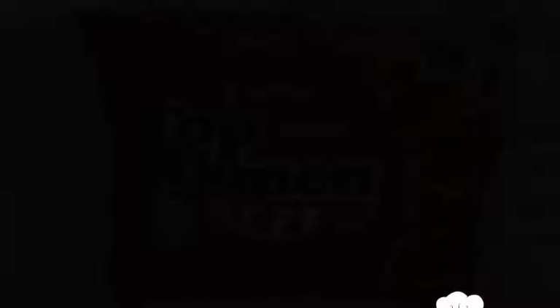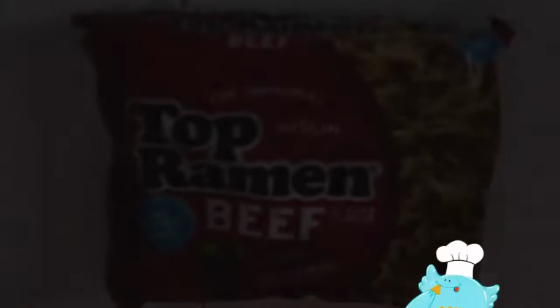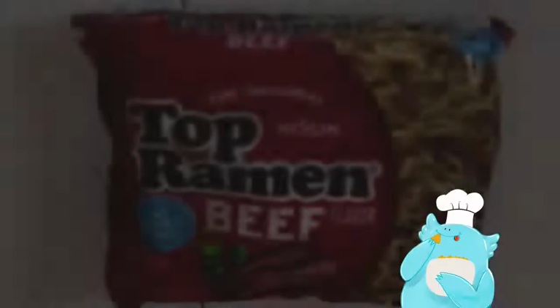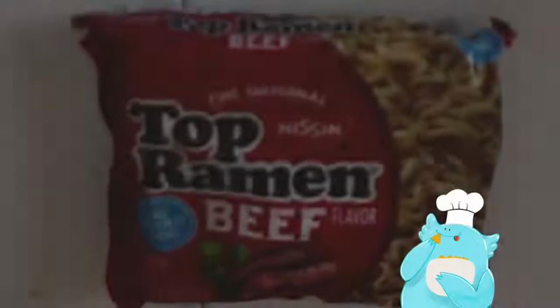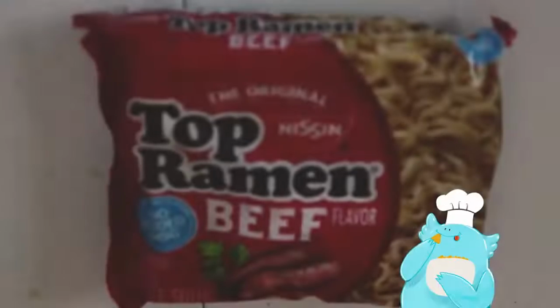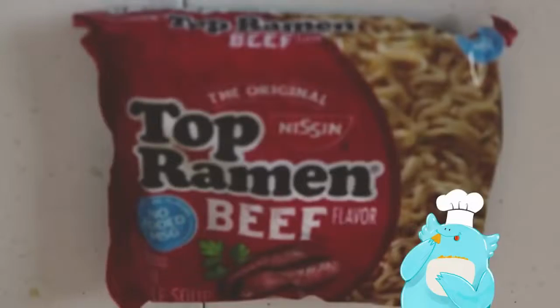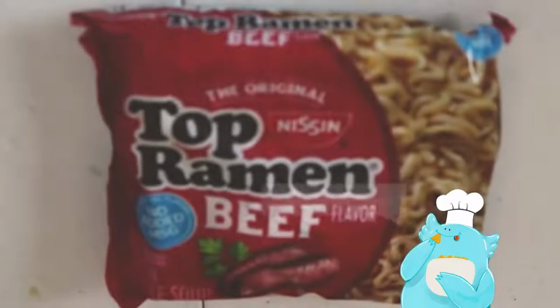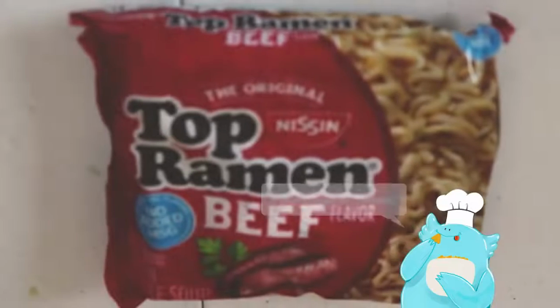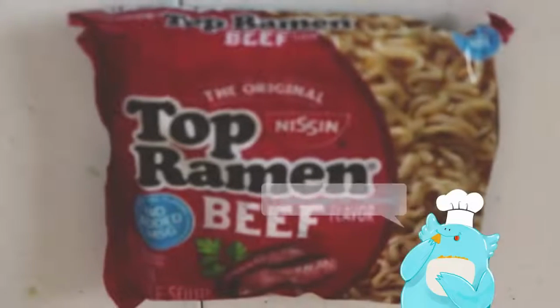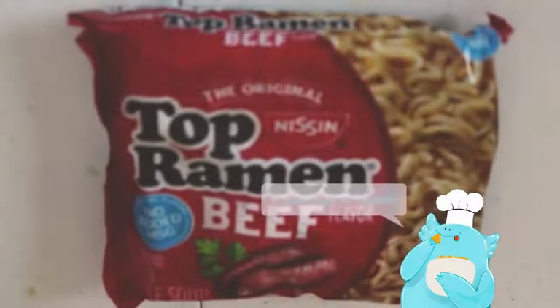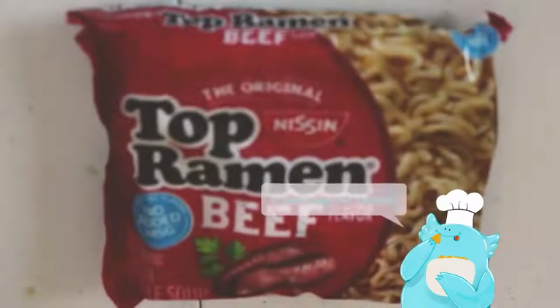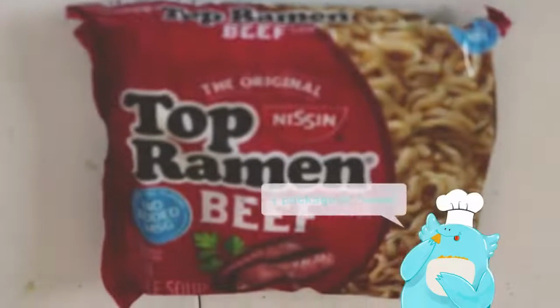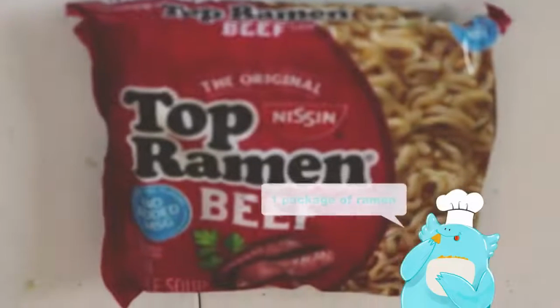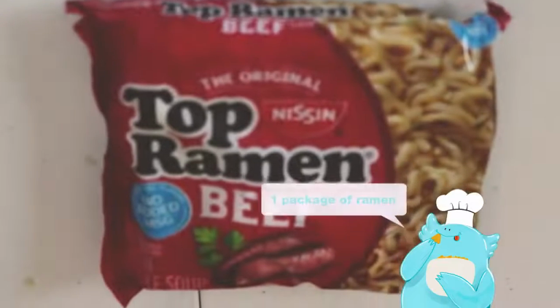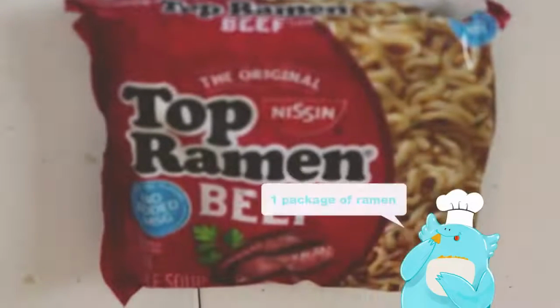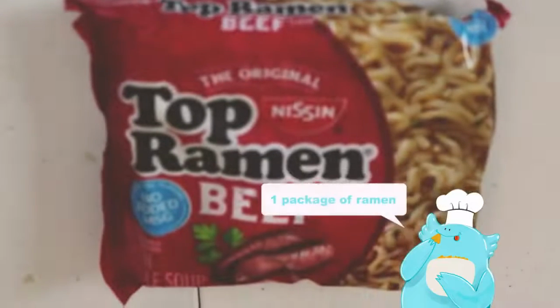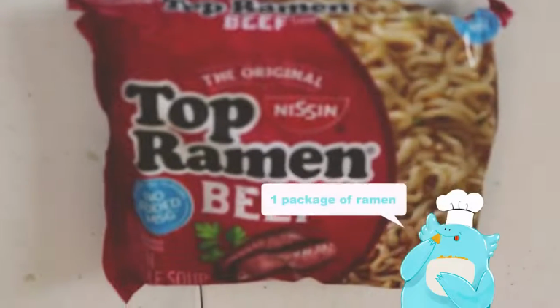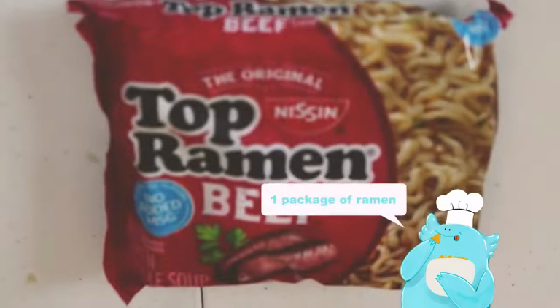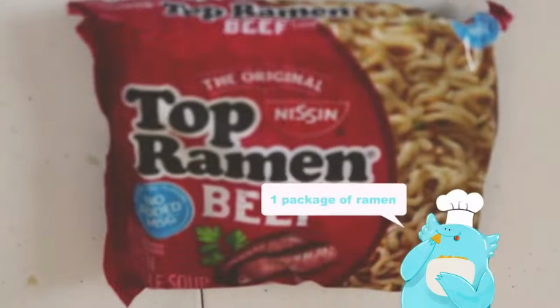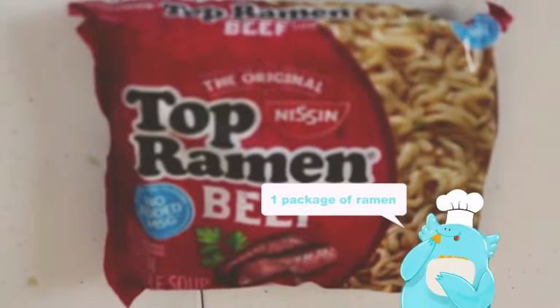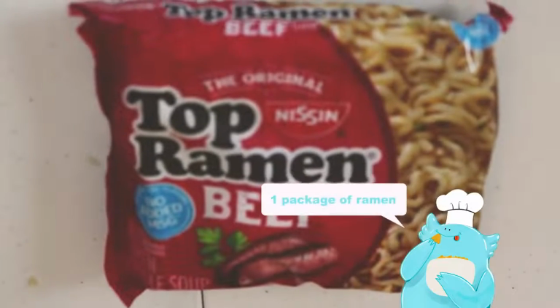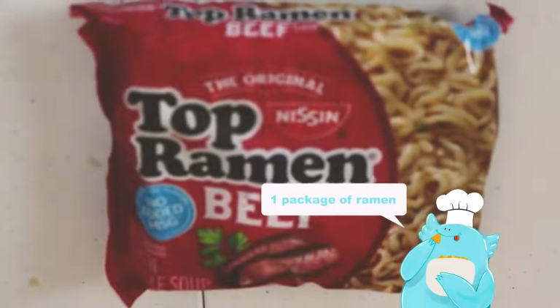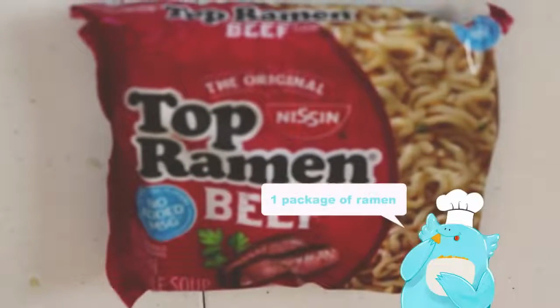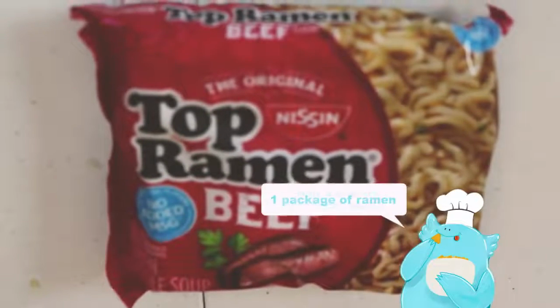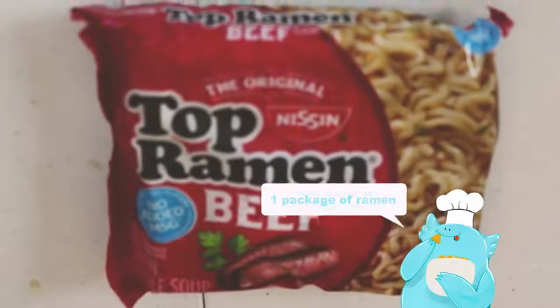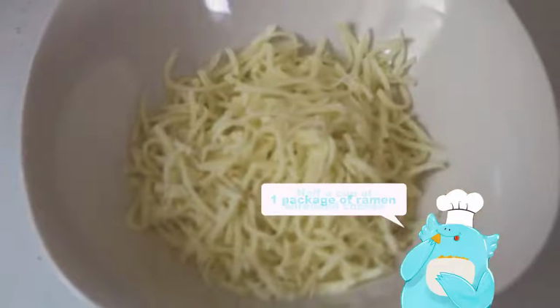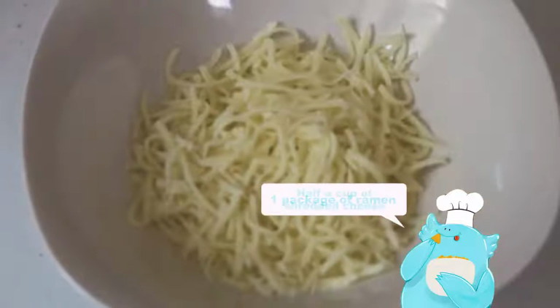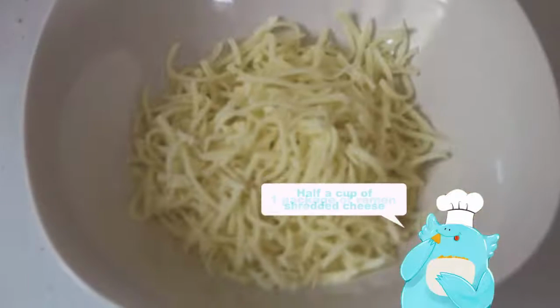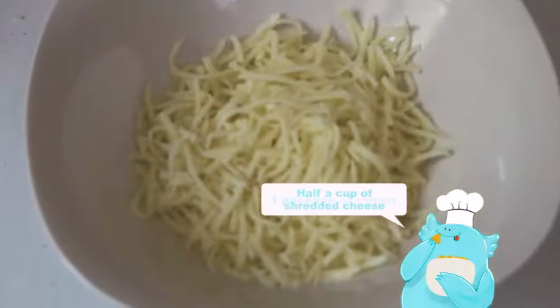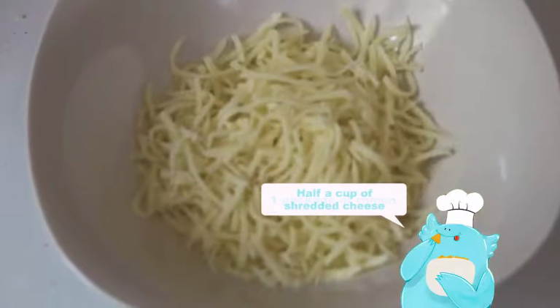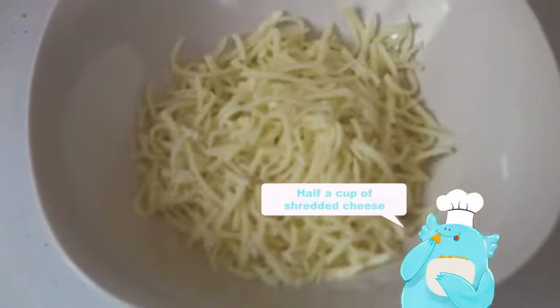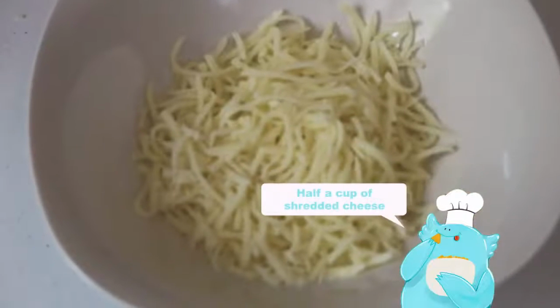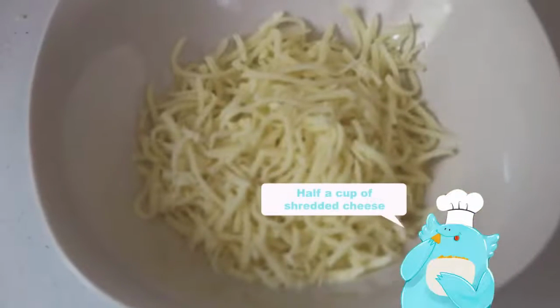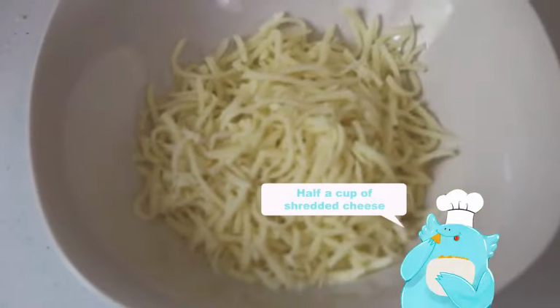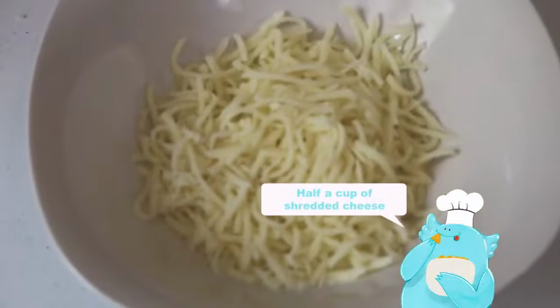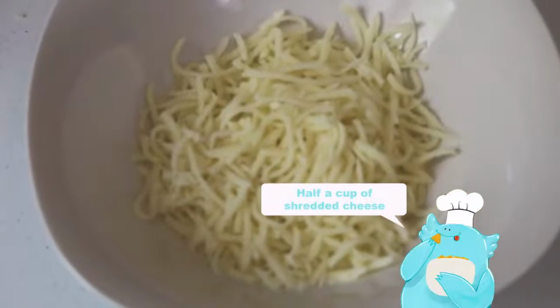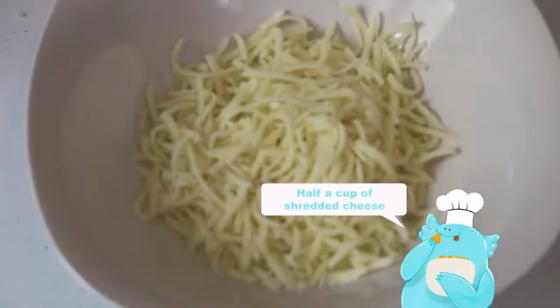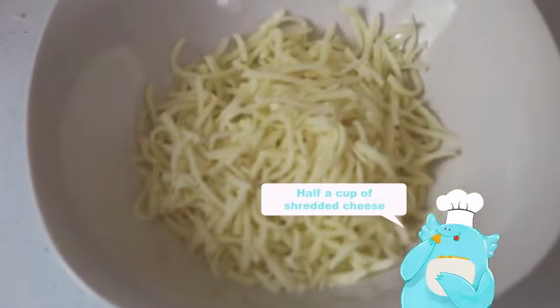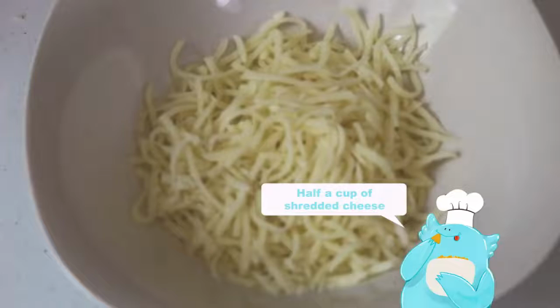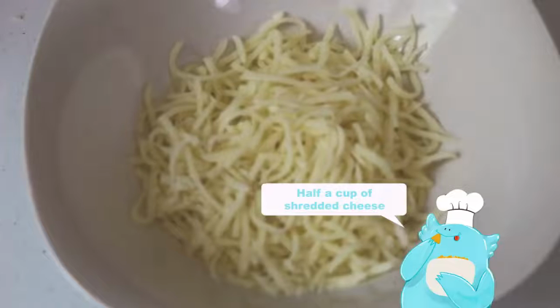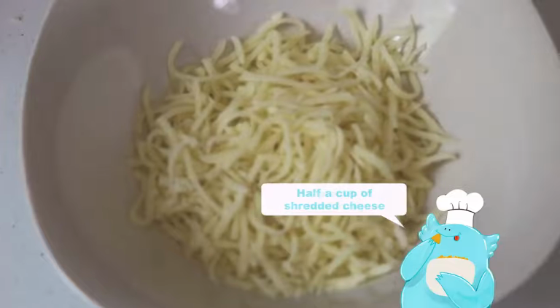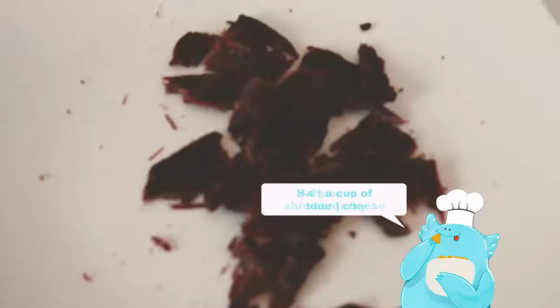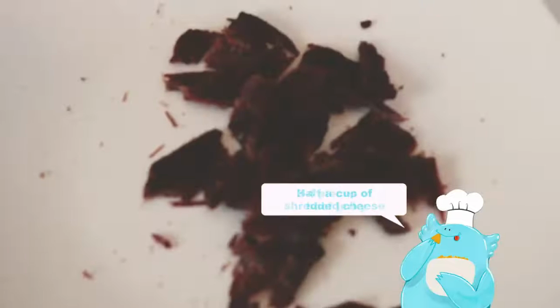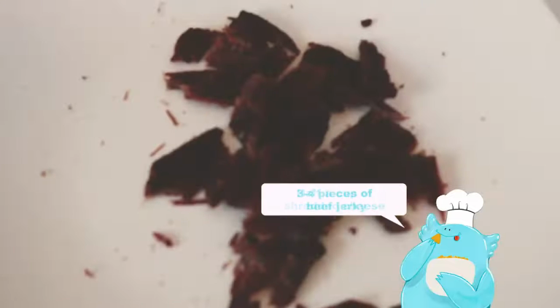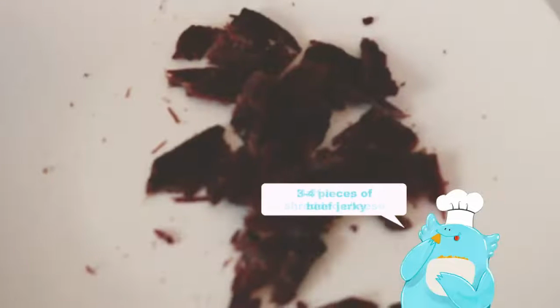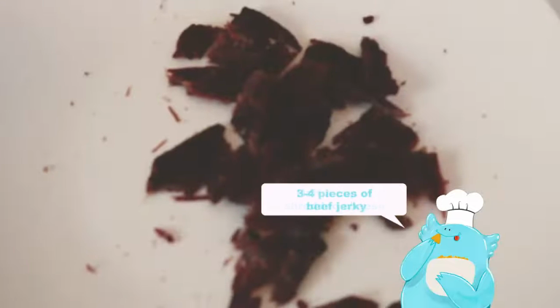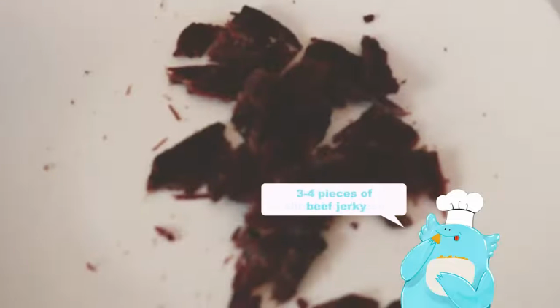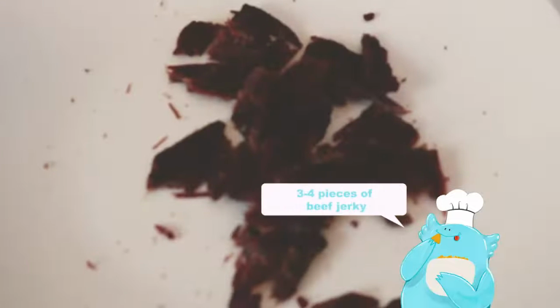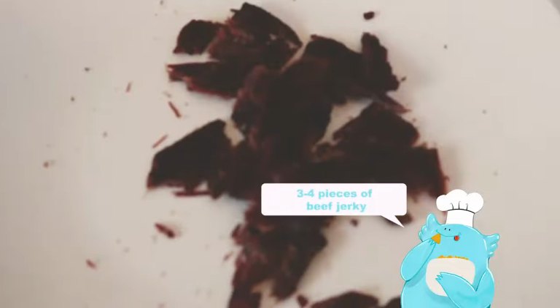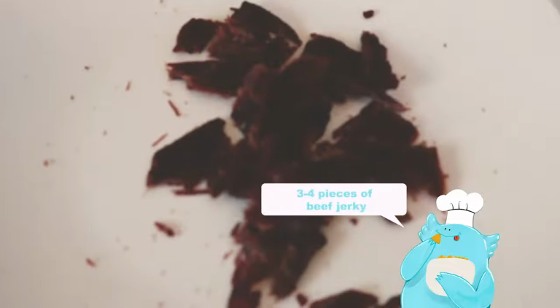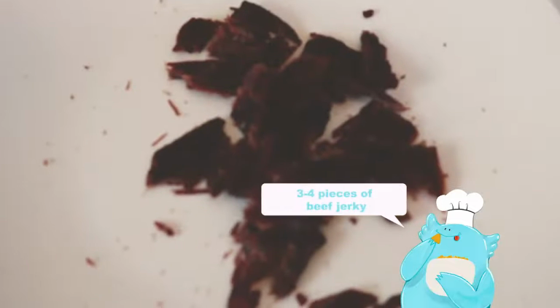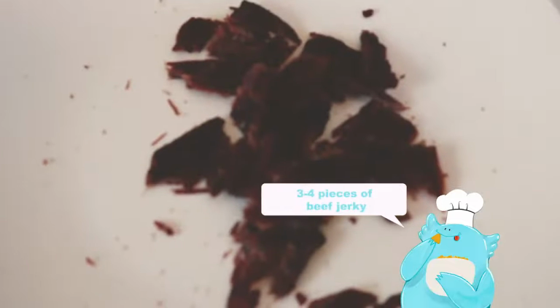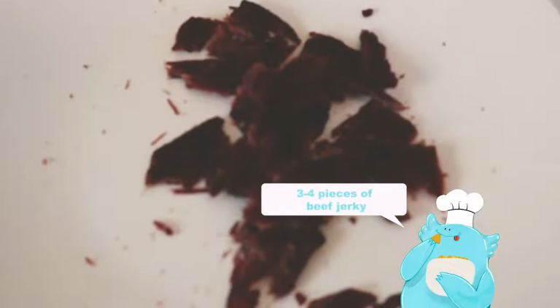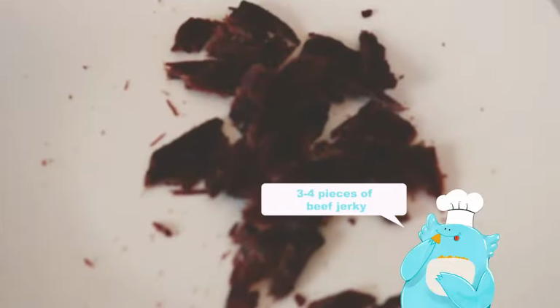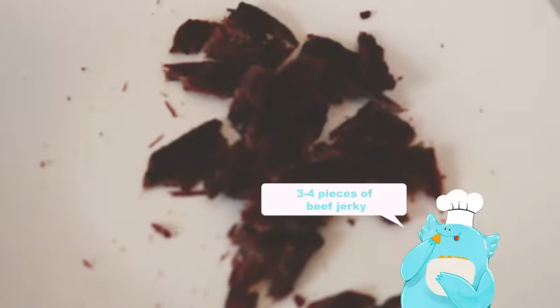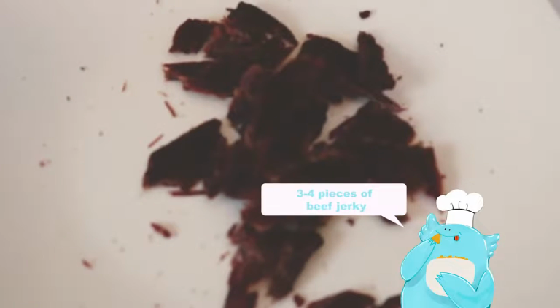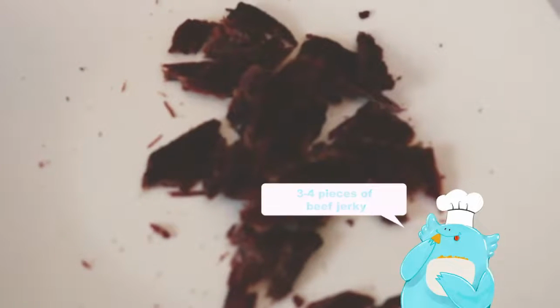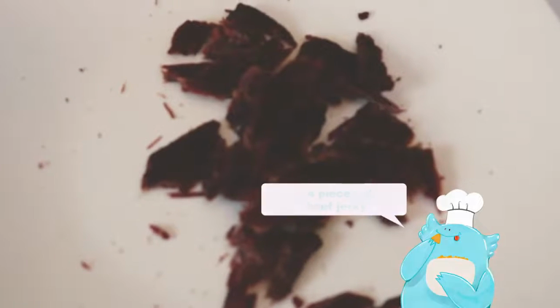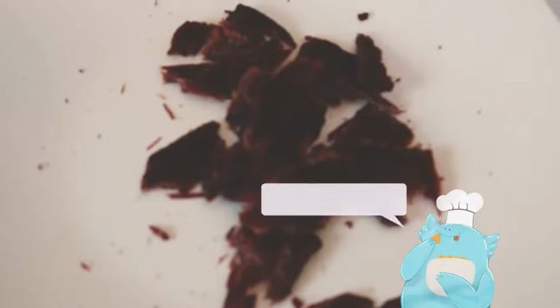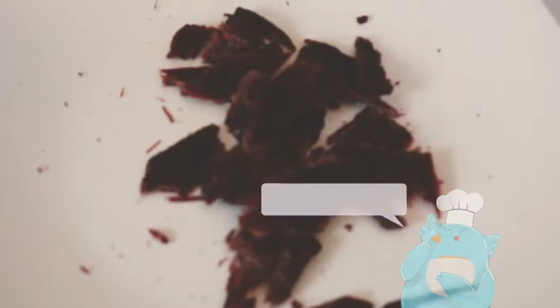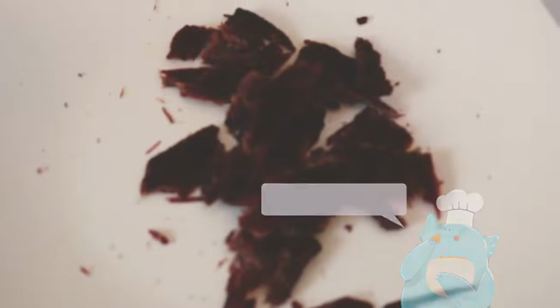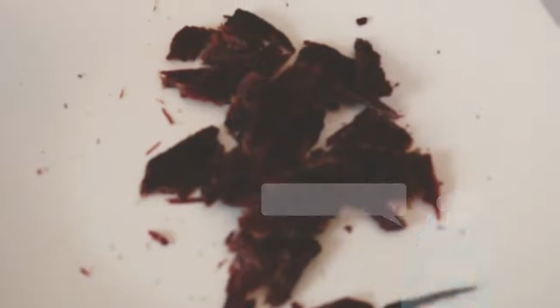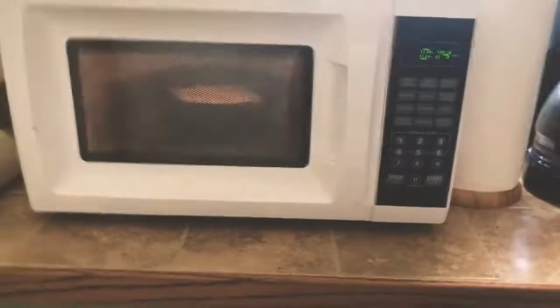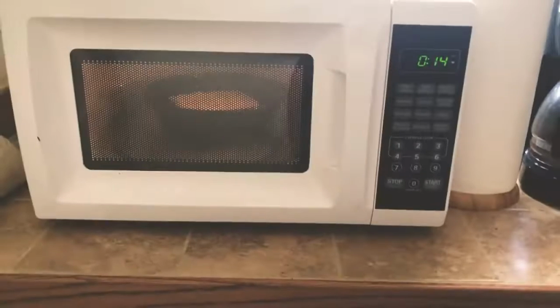What you'll need for this dish: one package of ramen, half a cup of shredded cheese, and three to four pieces of beef jerky.